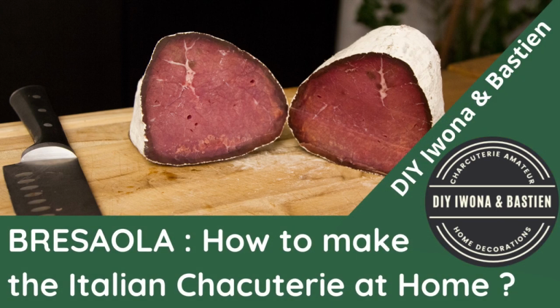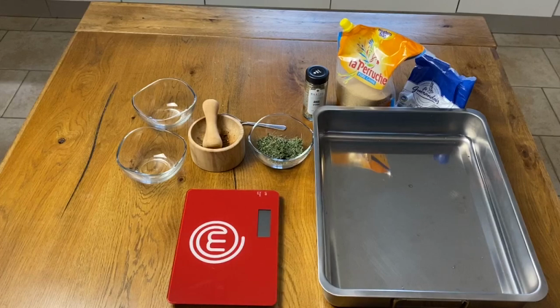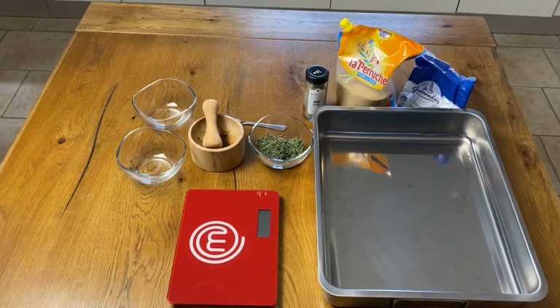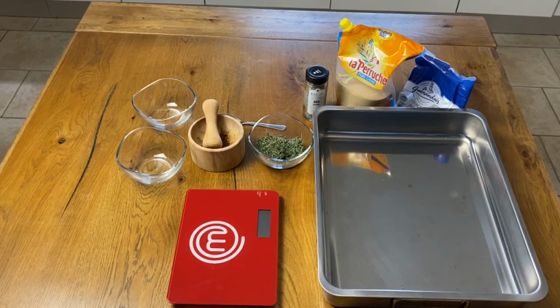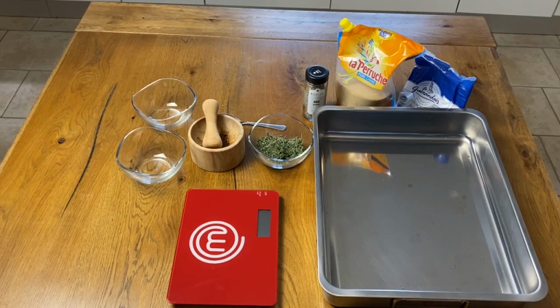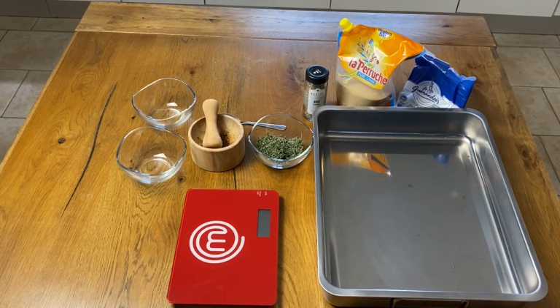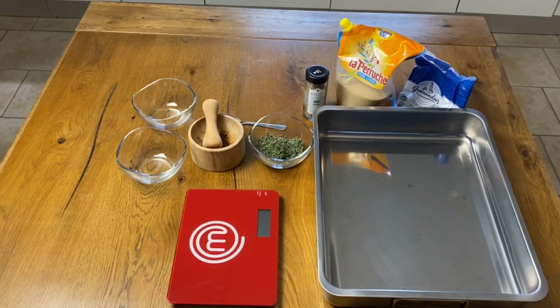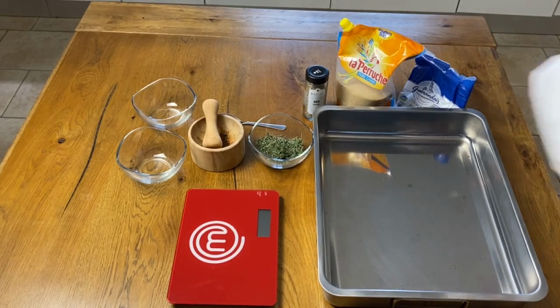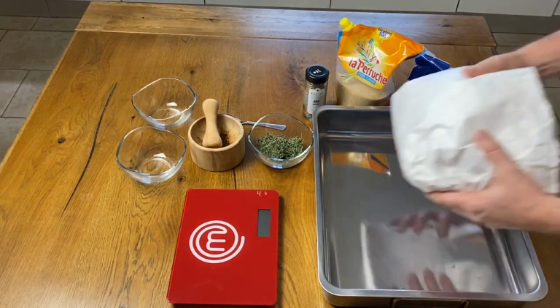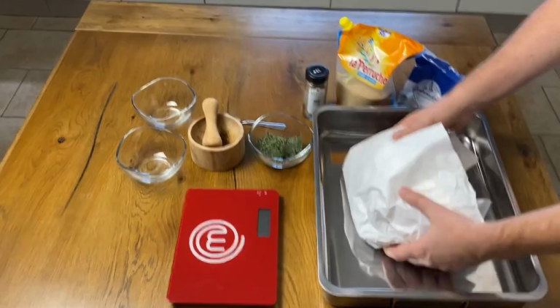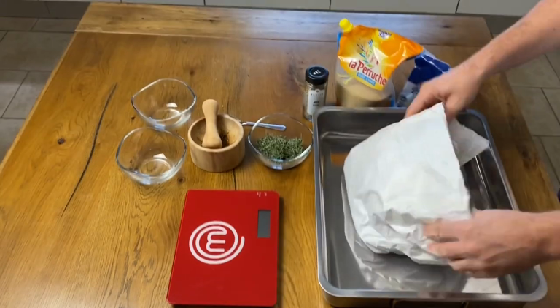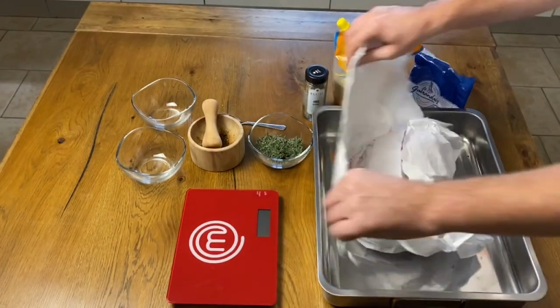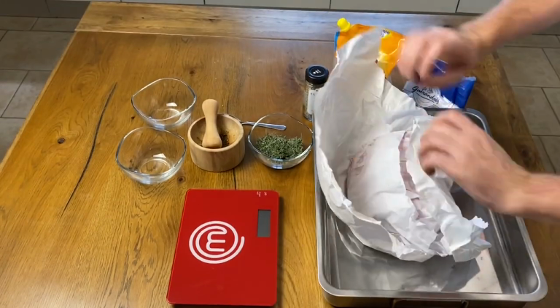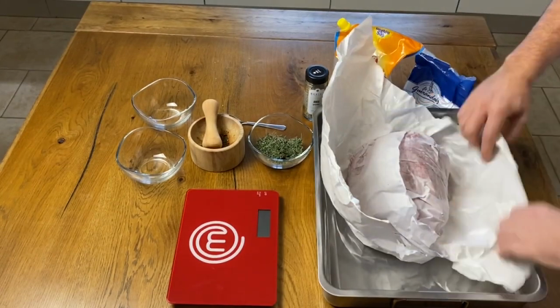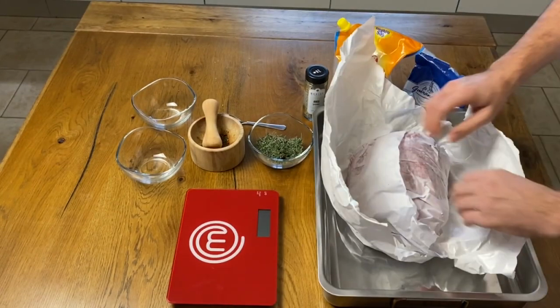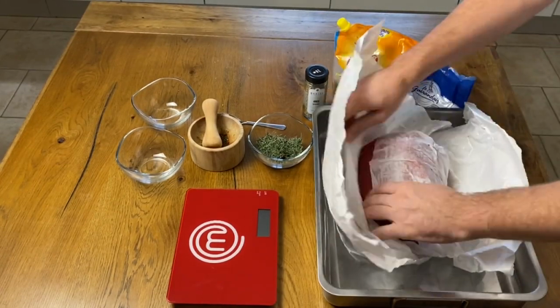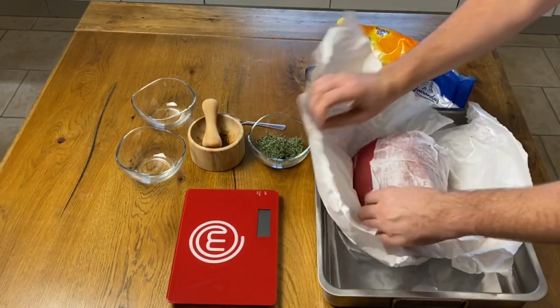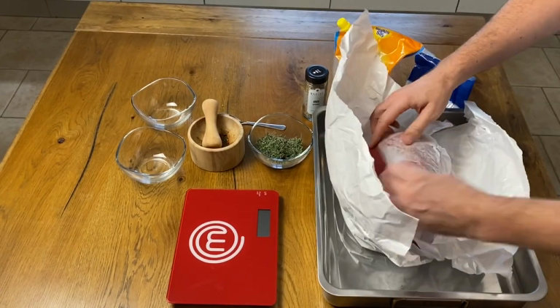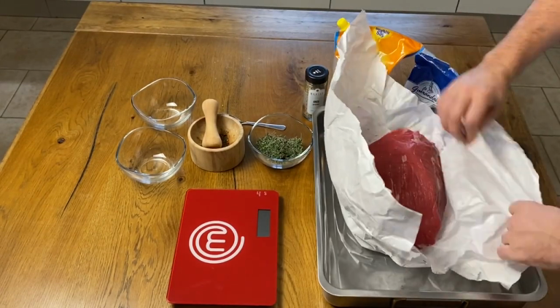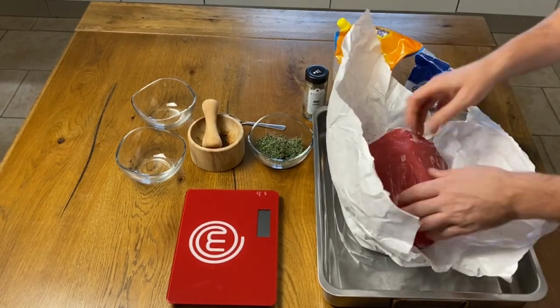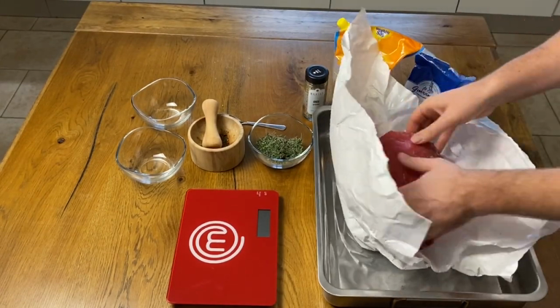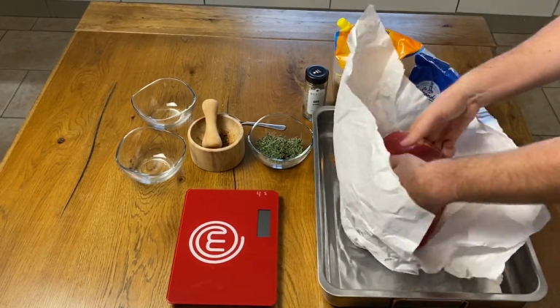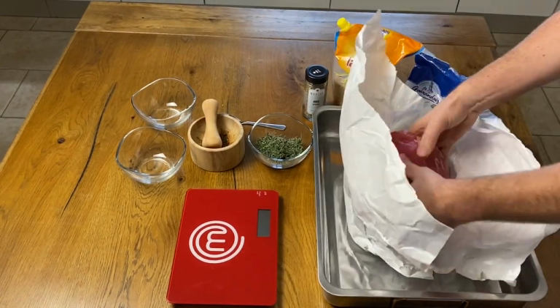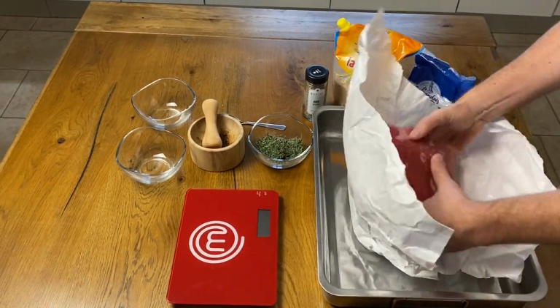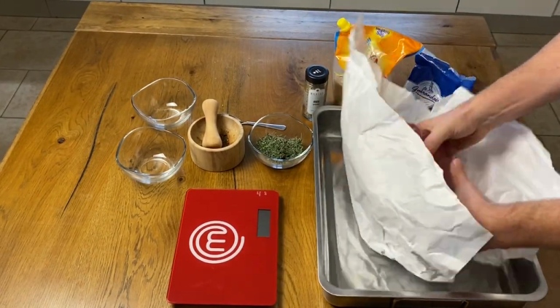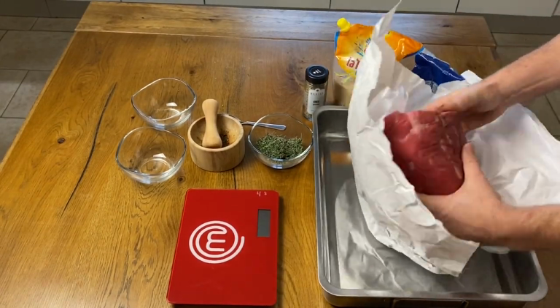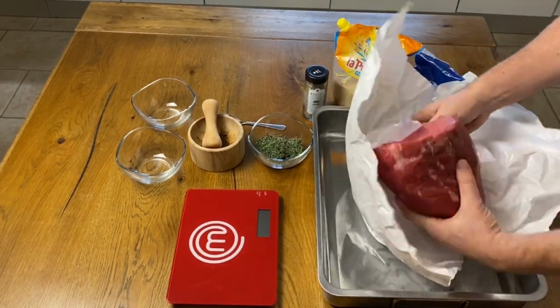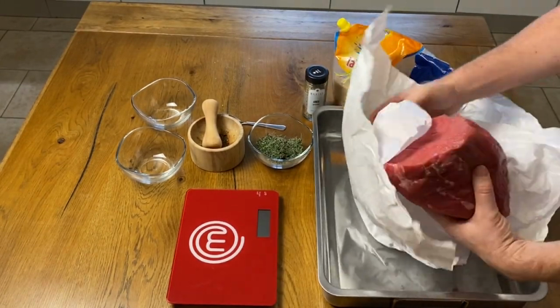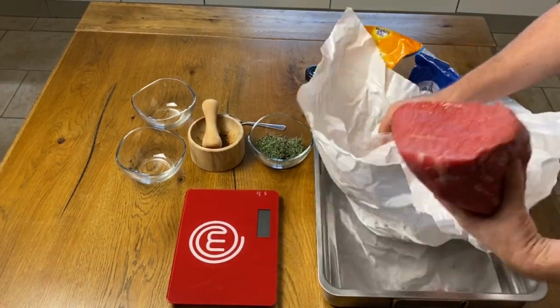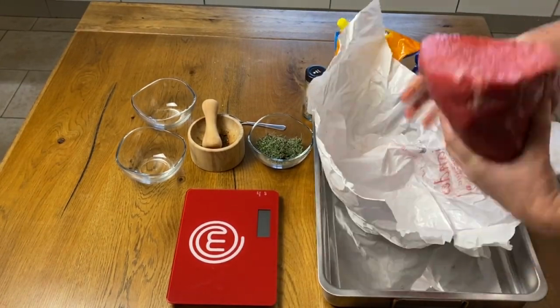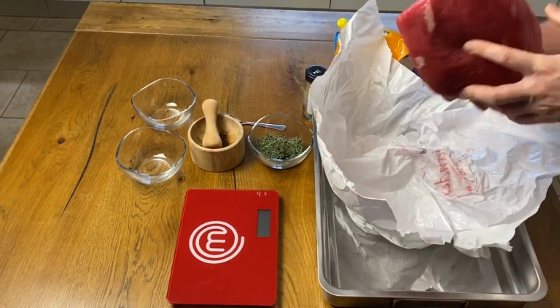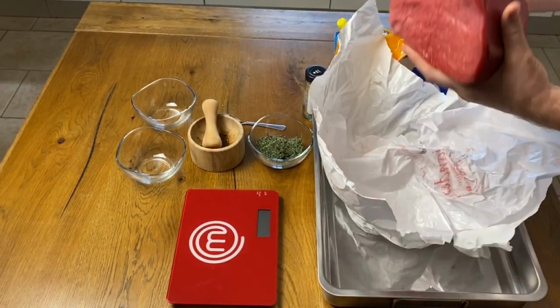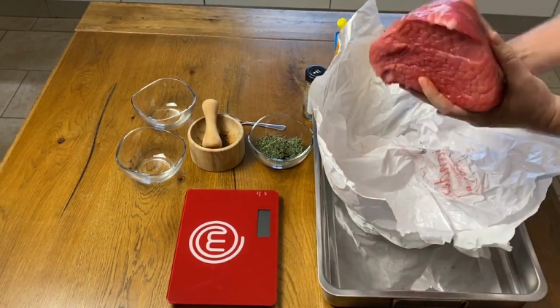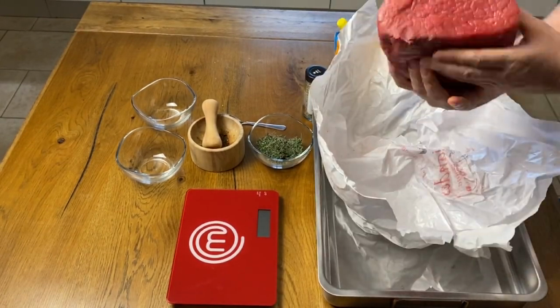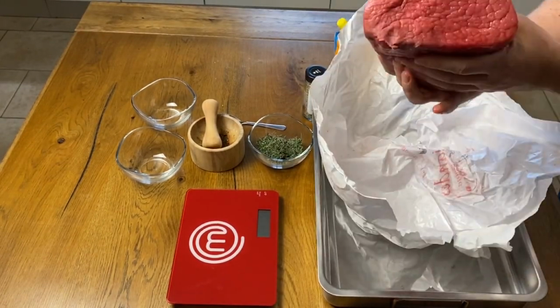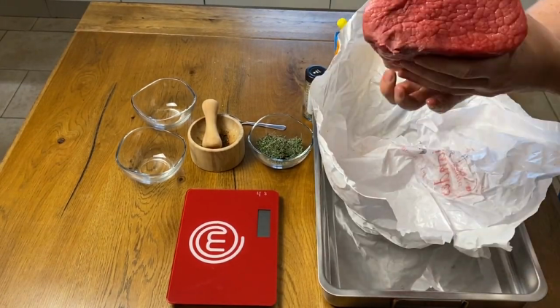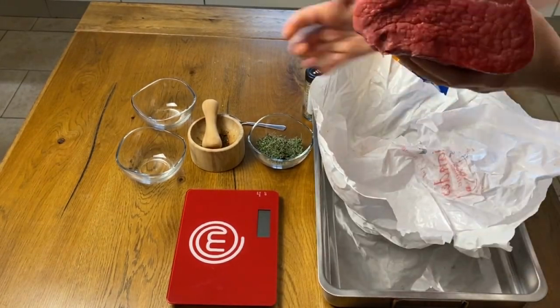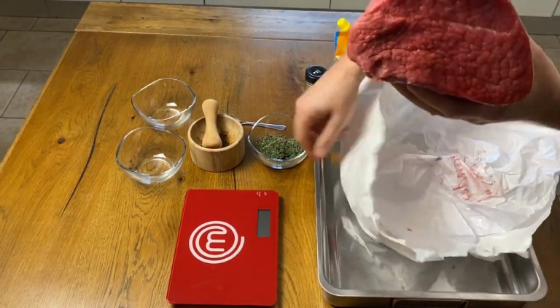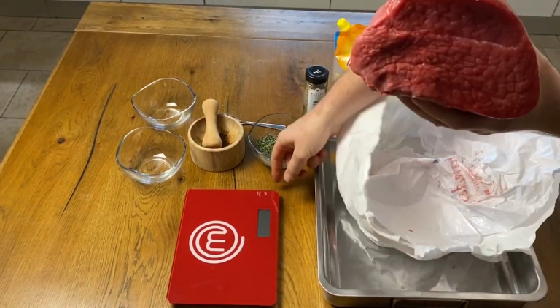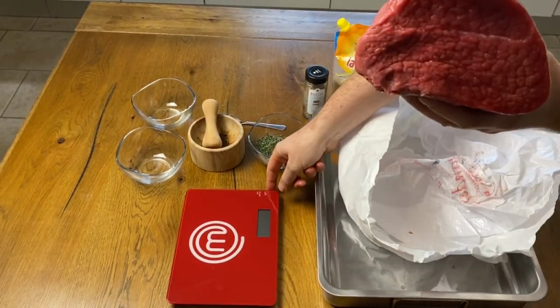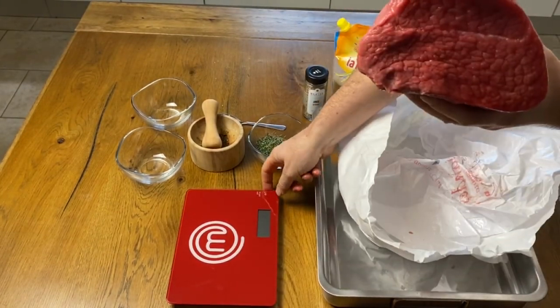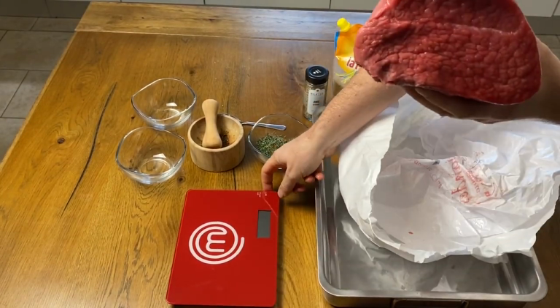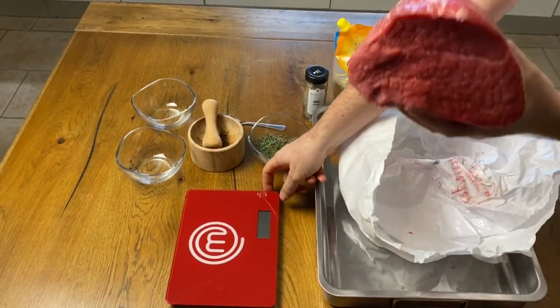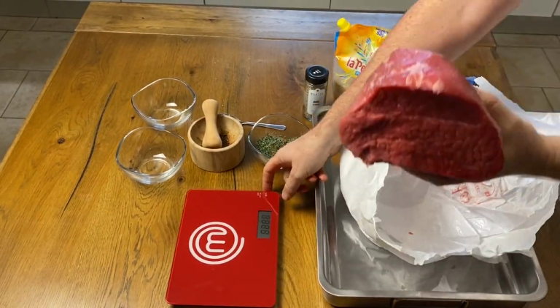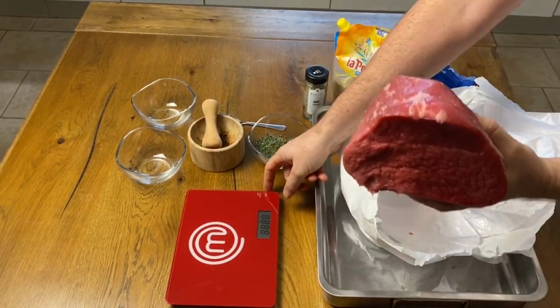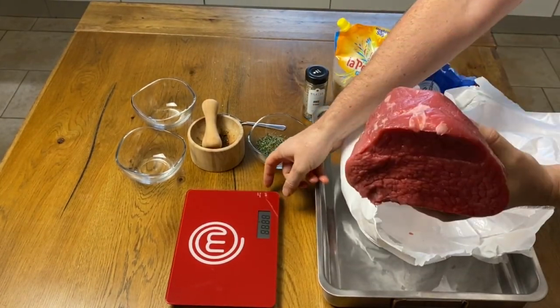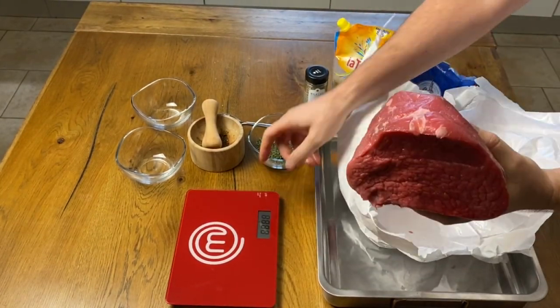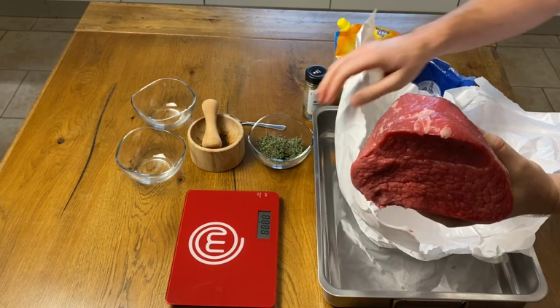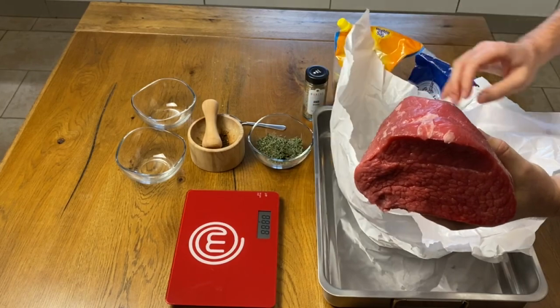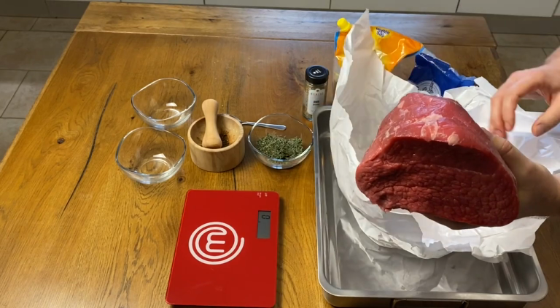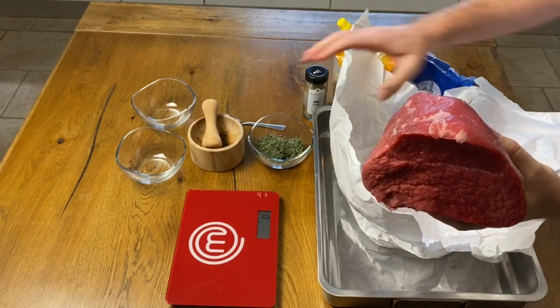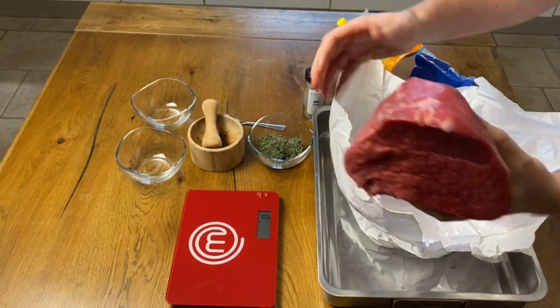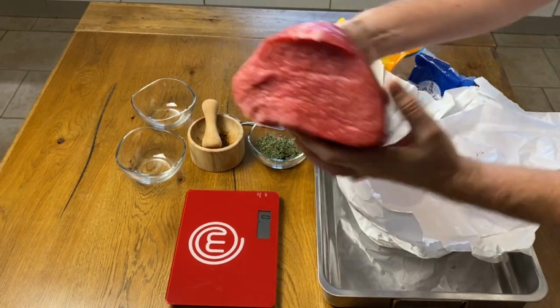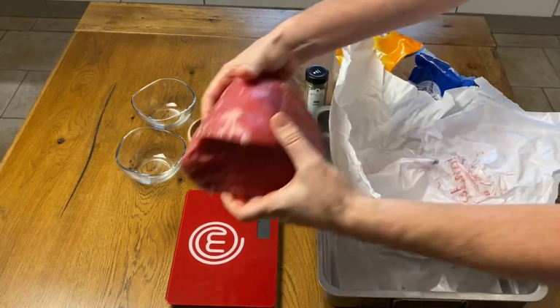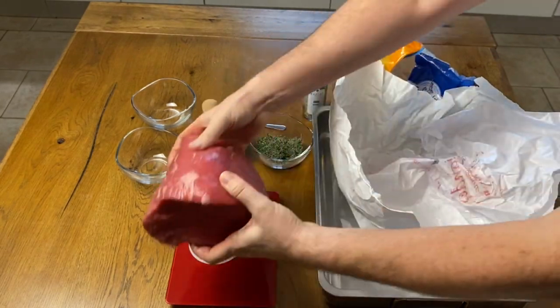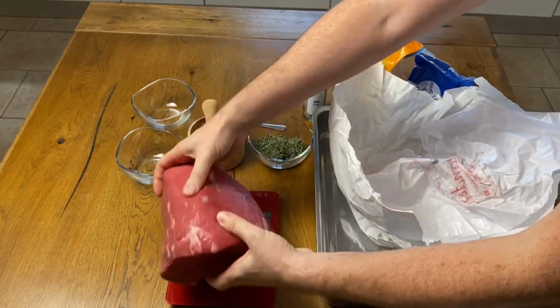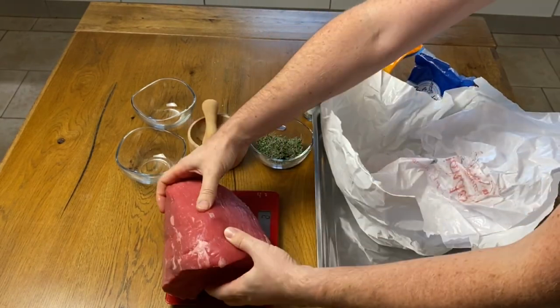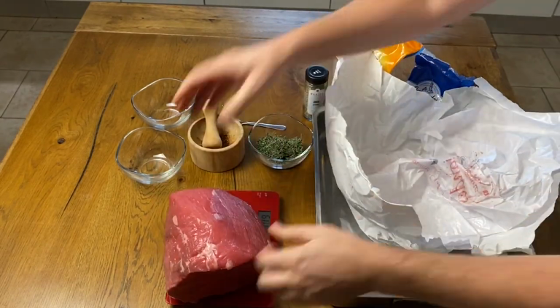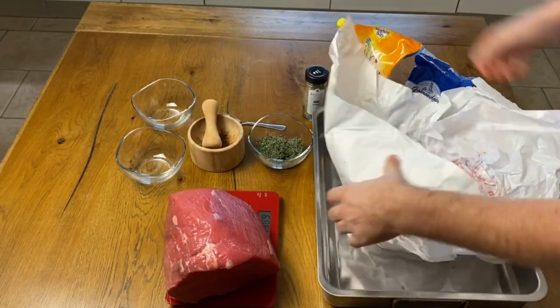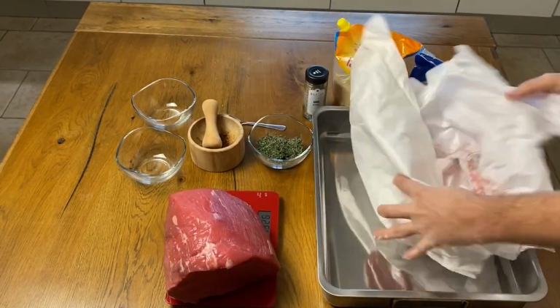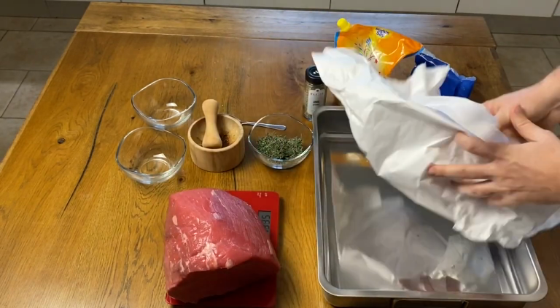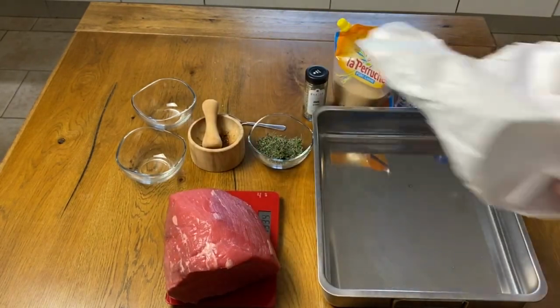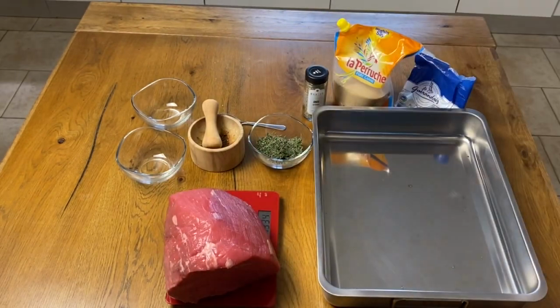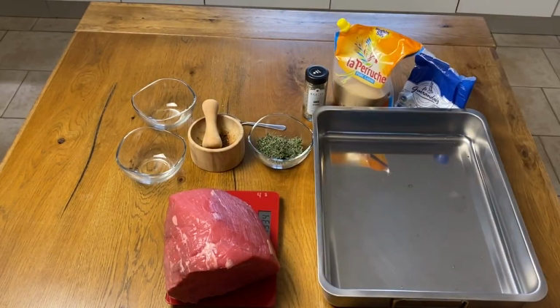Hi everybody and welcome to our channel. Today we talk about the famous Italian charcuterie made out of beef, the Bresaola.